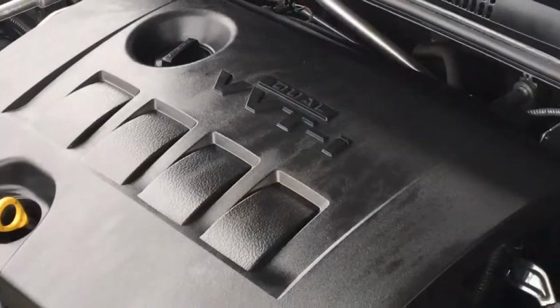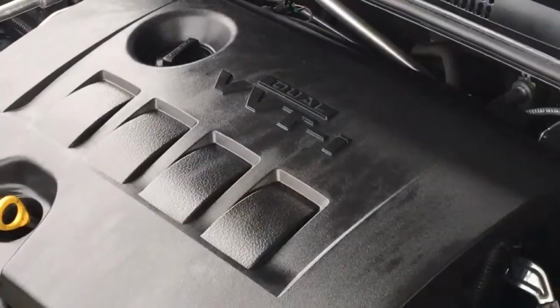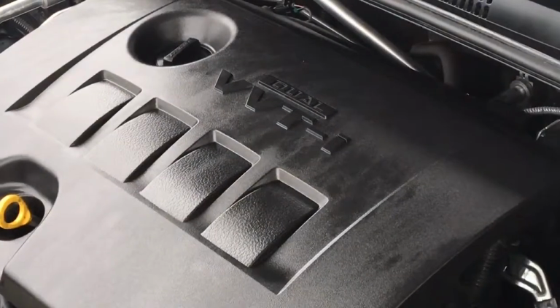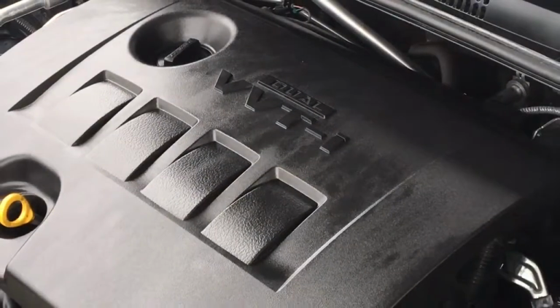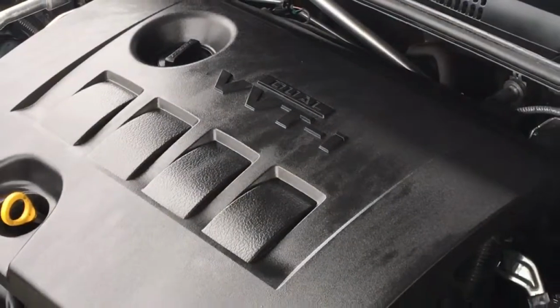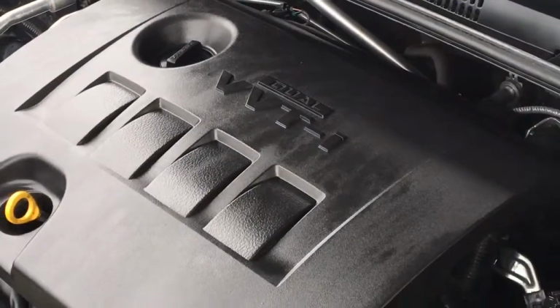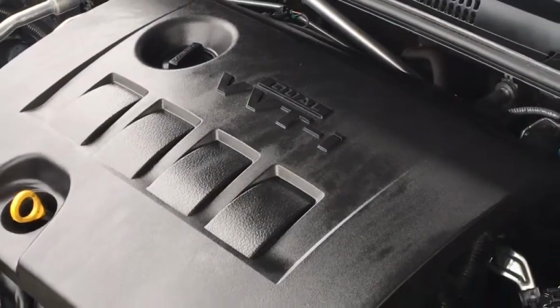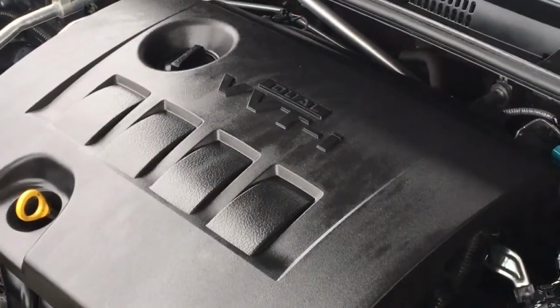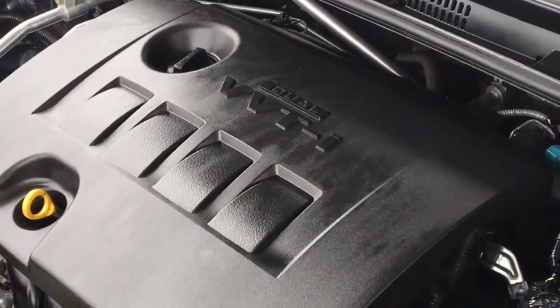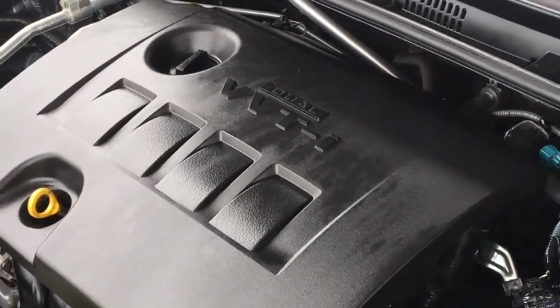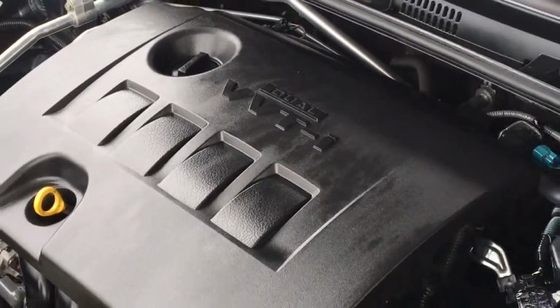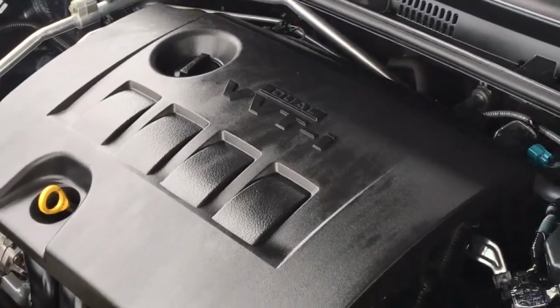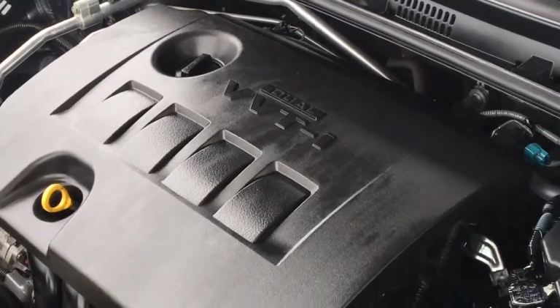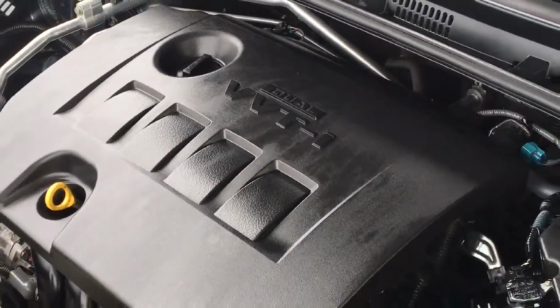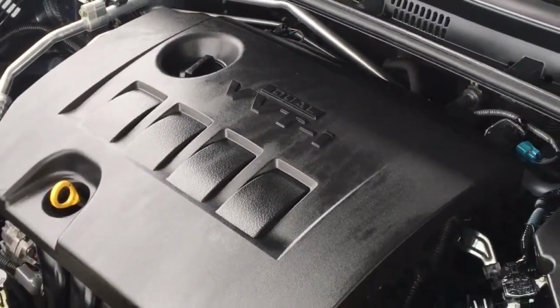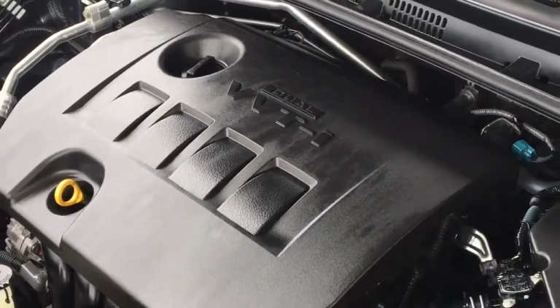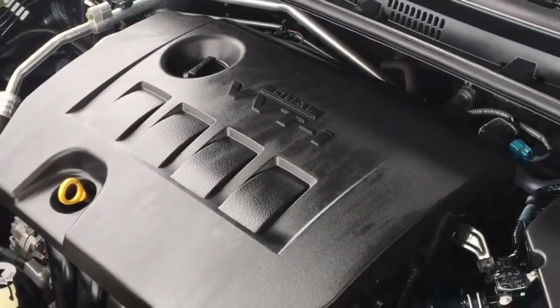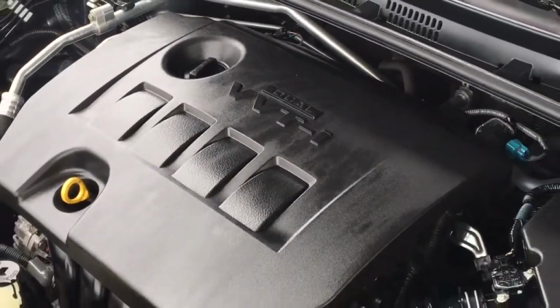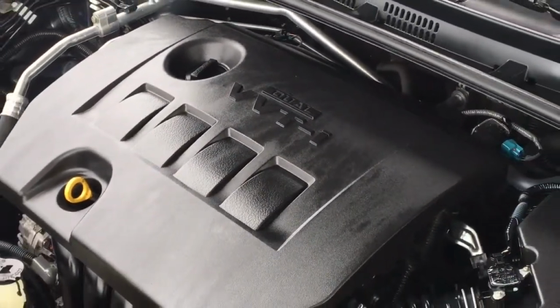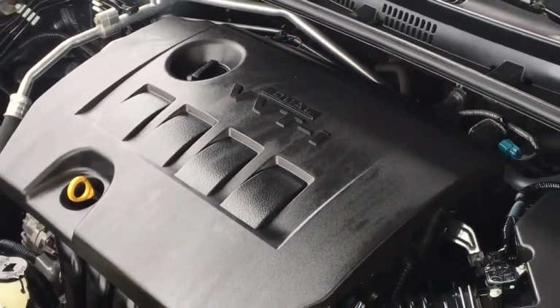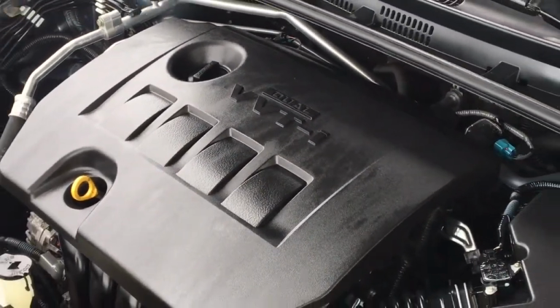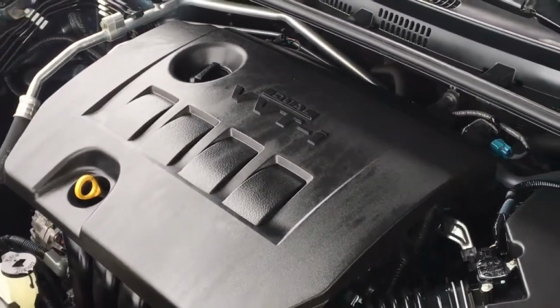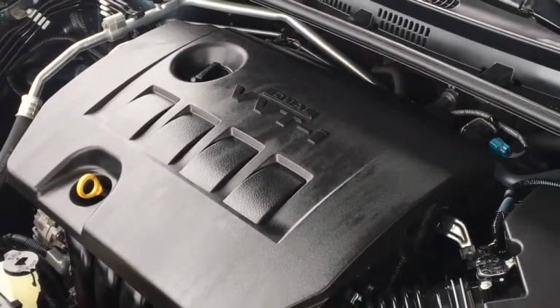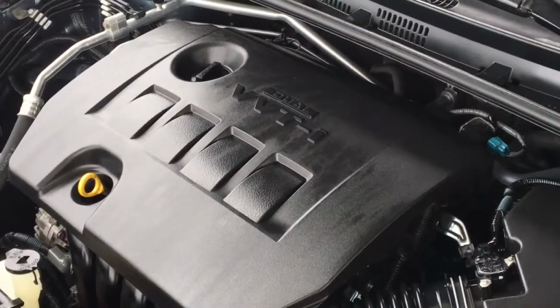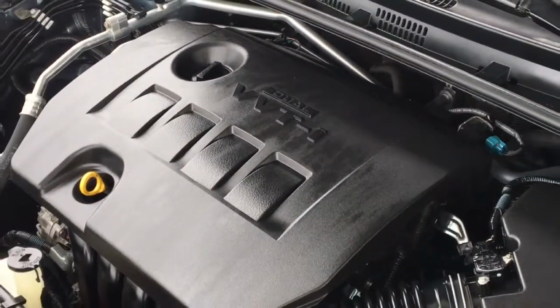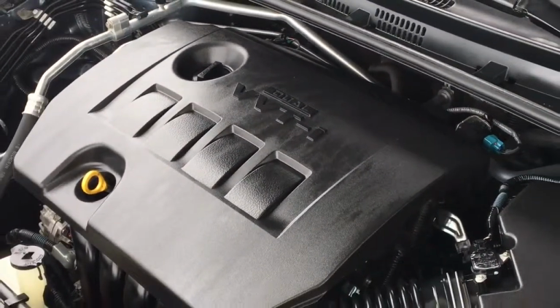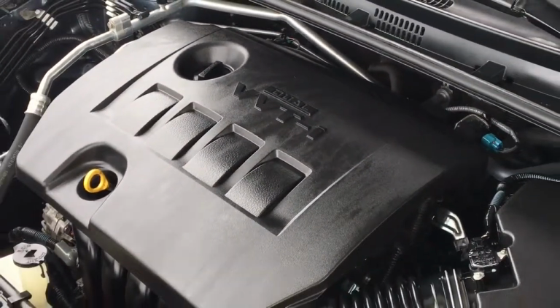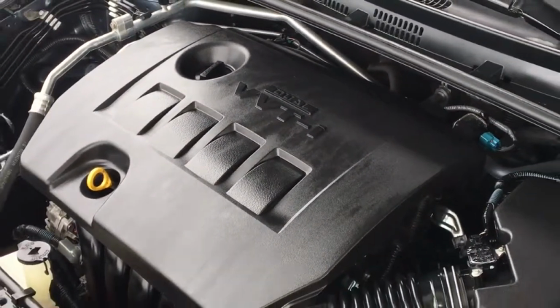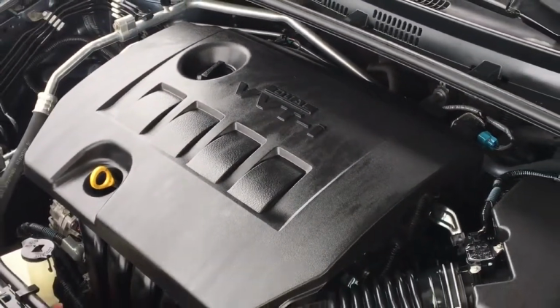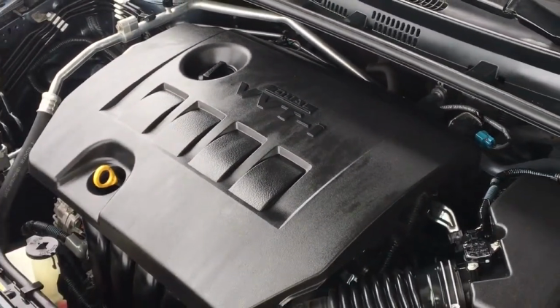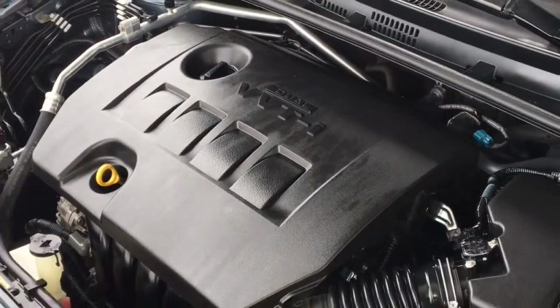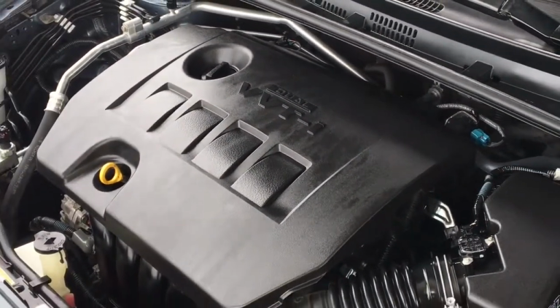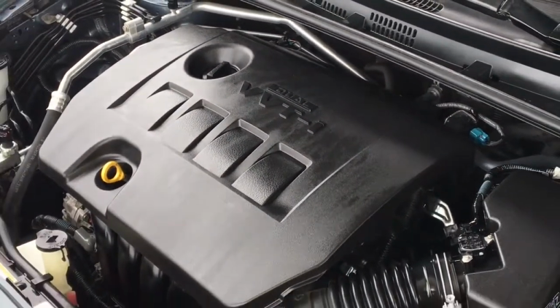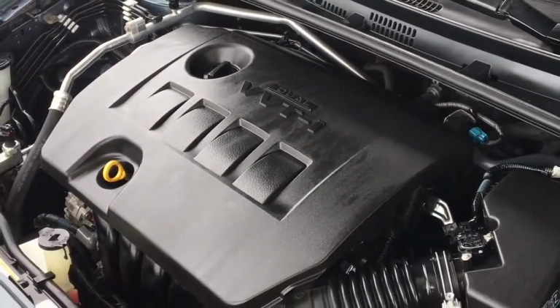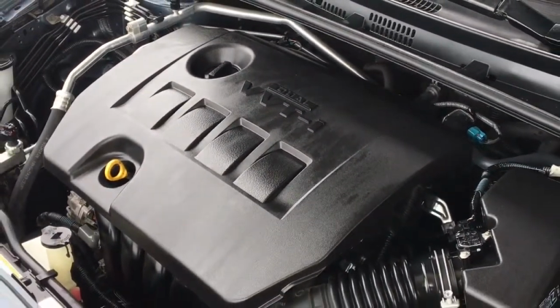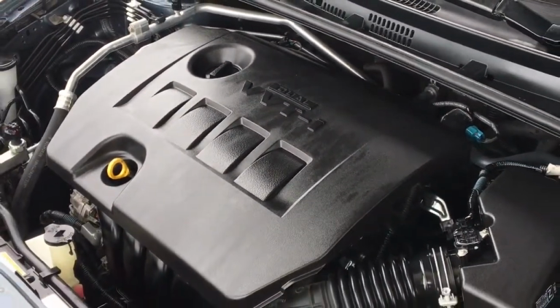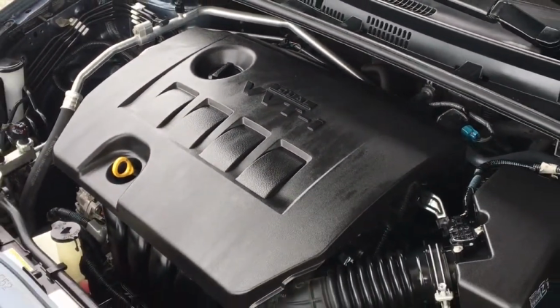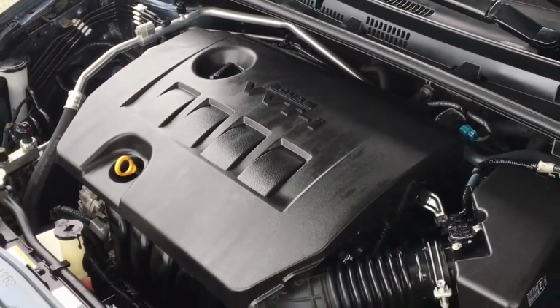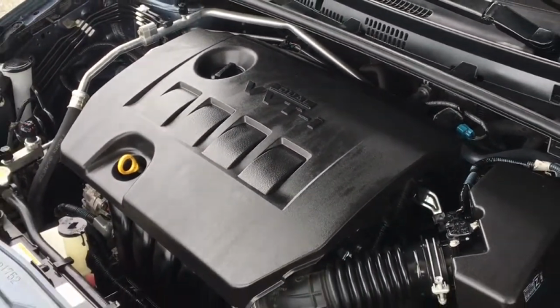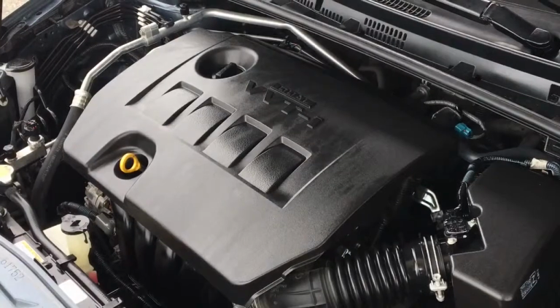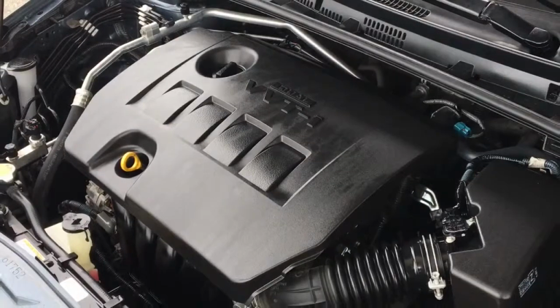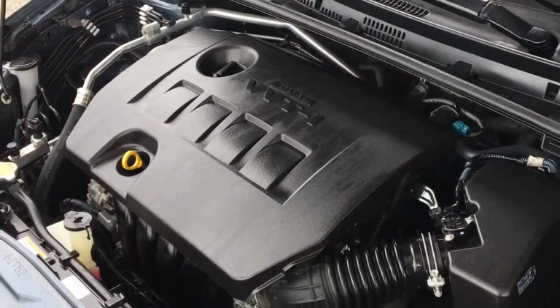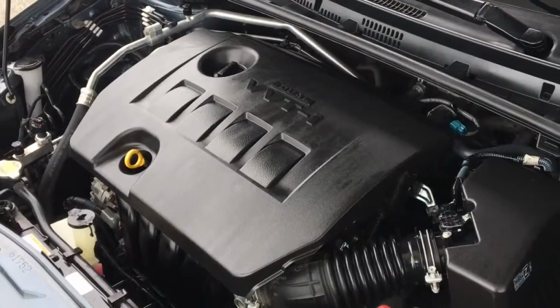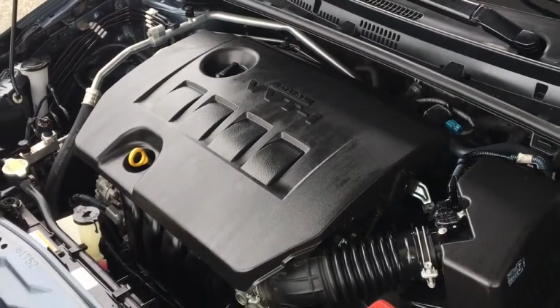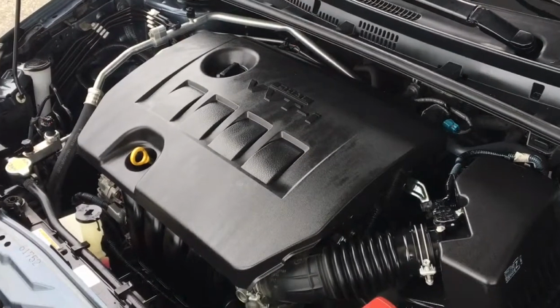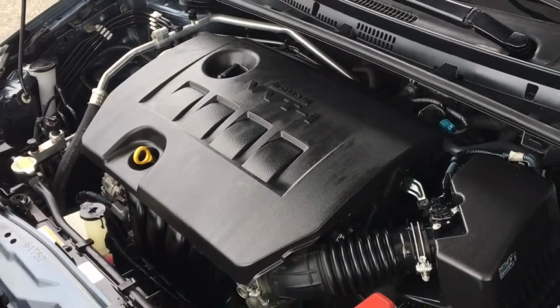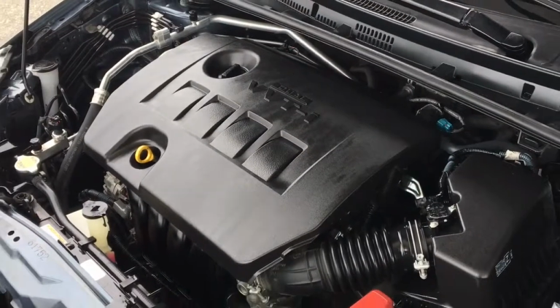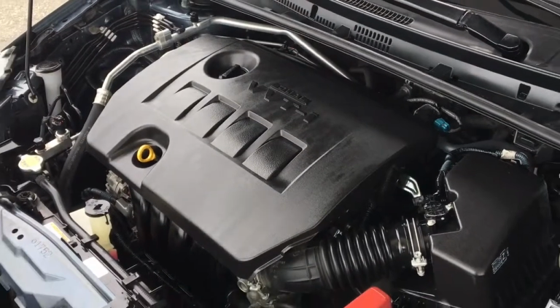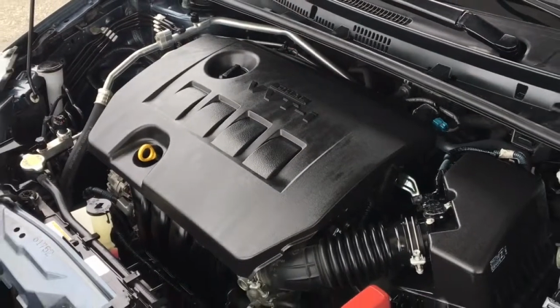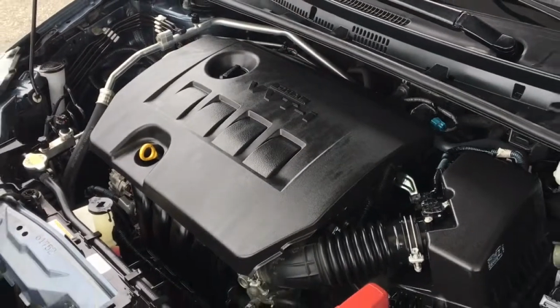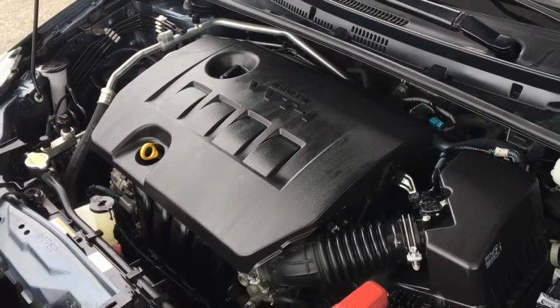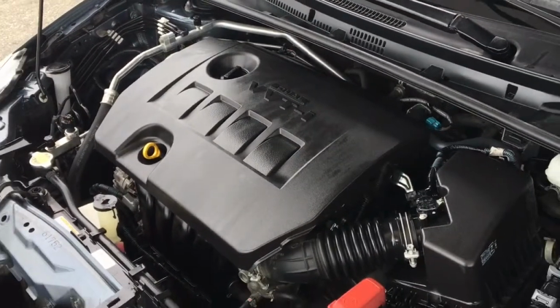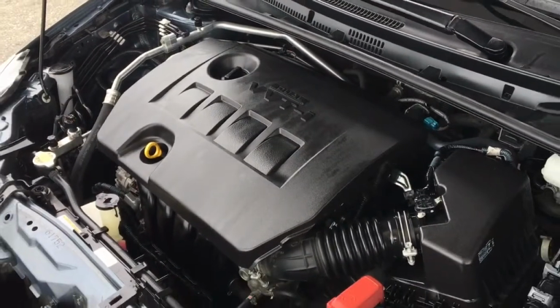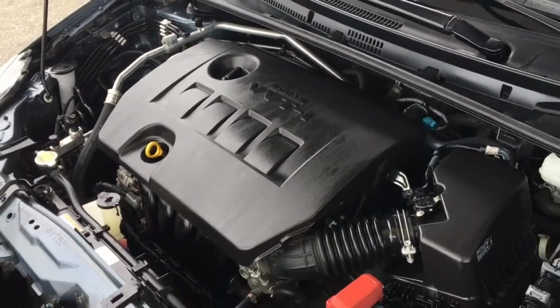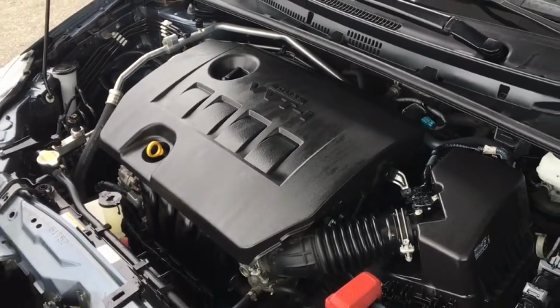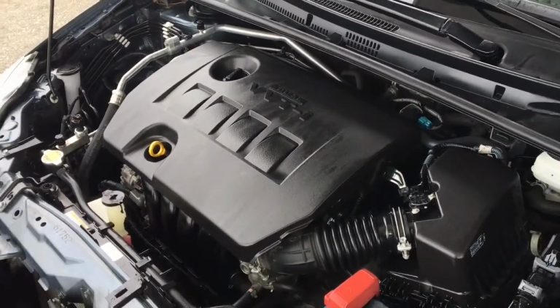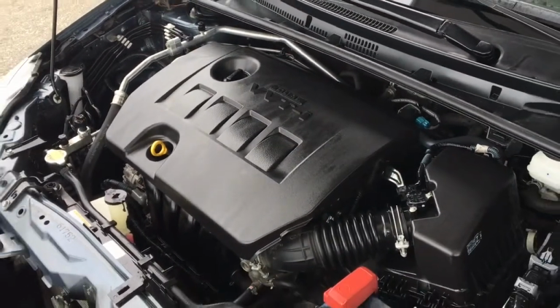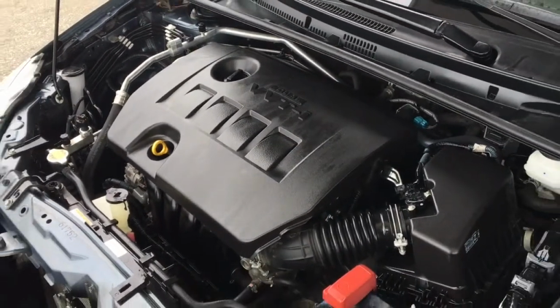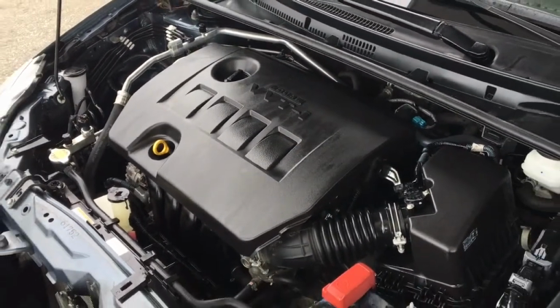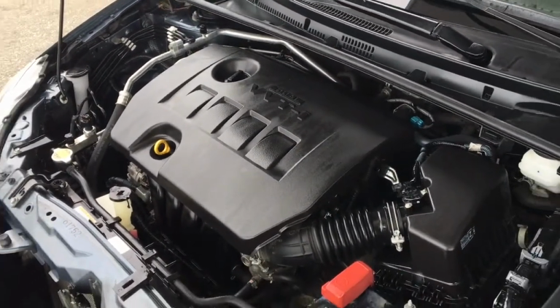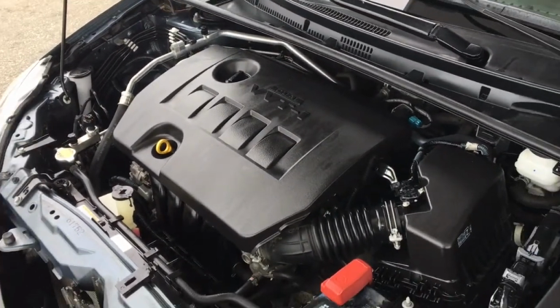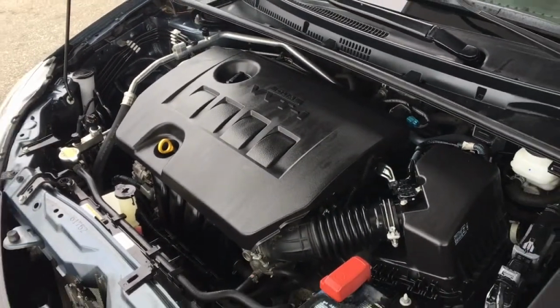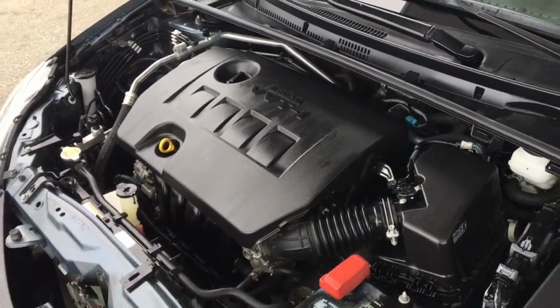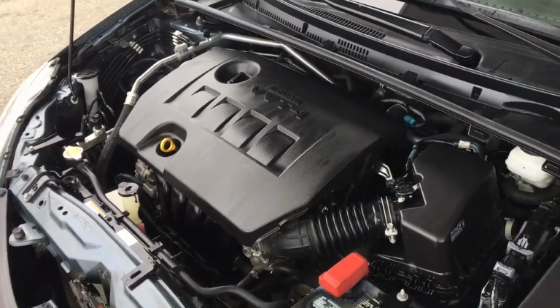The engine bay is clean and power comes from a 1.8 liter inline four-cylinder engine mated to a six-speed manual transmission.